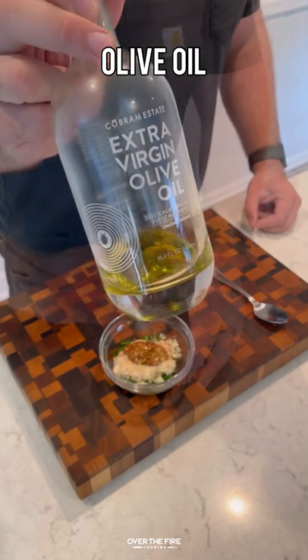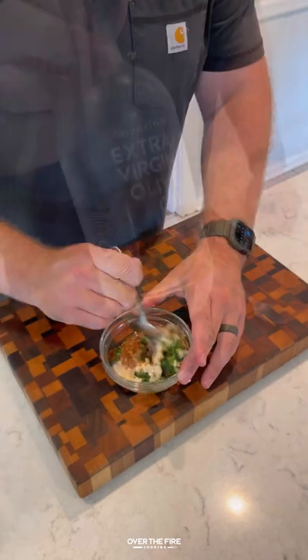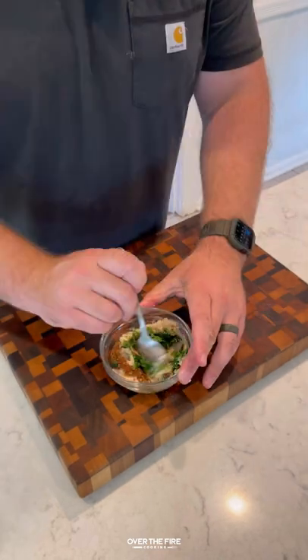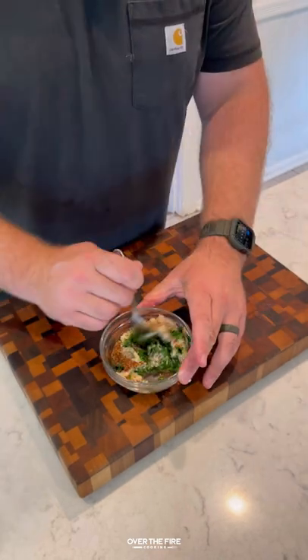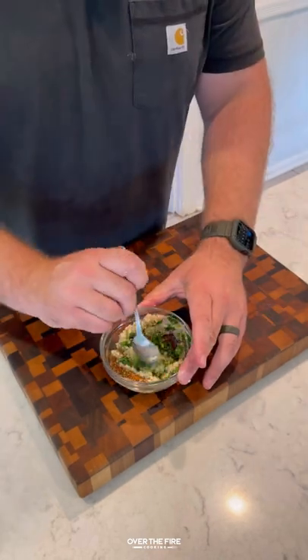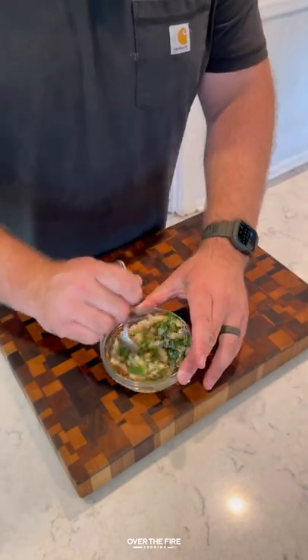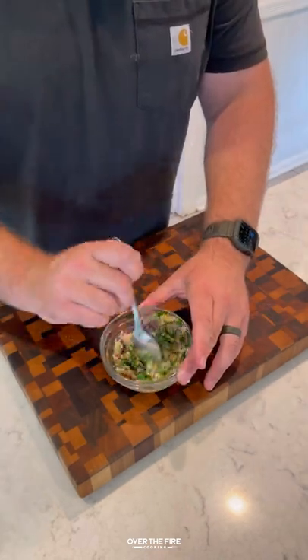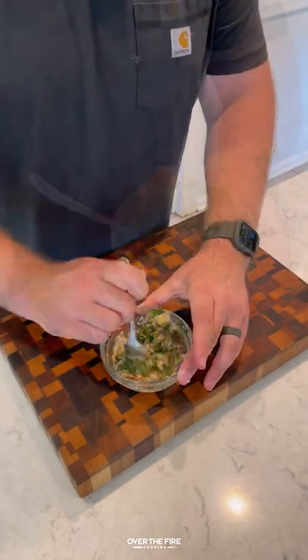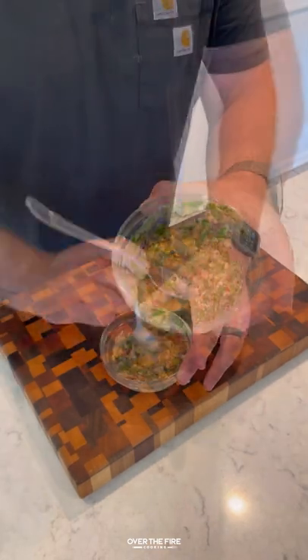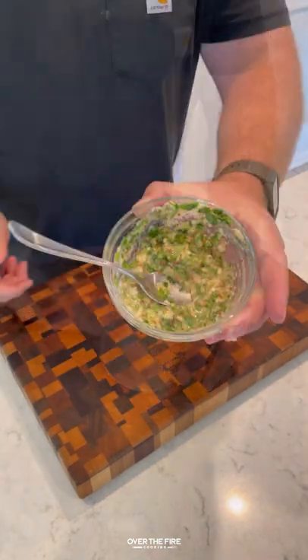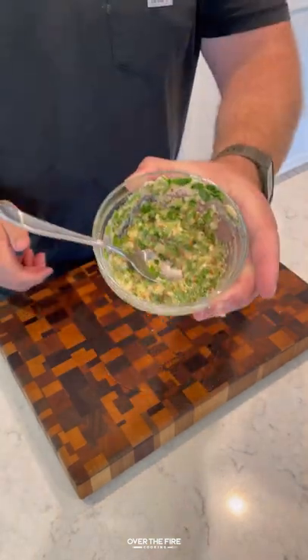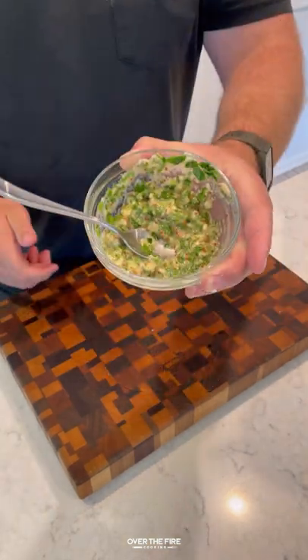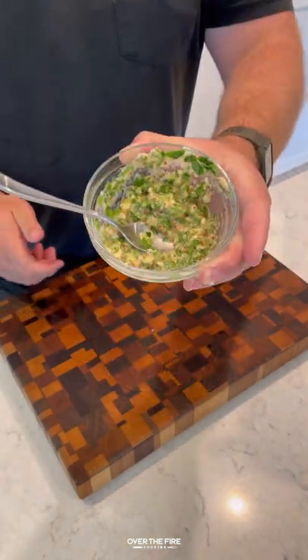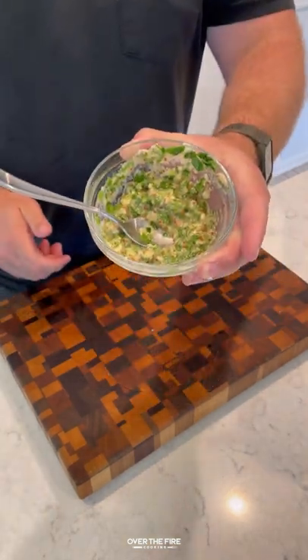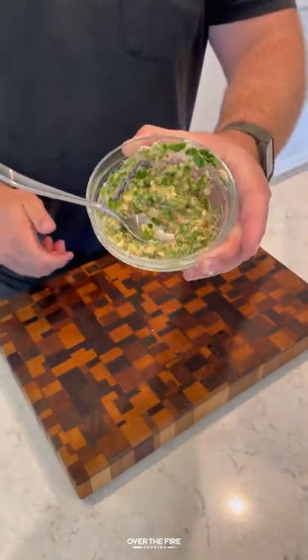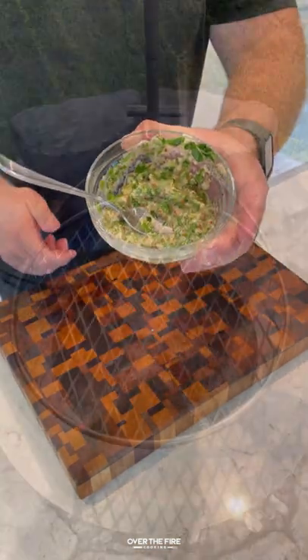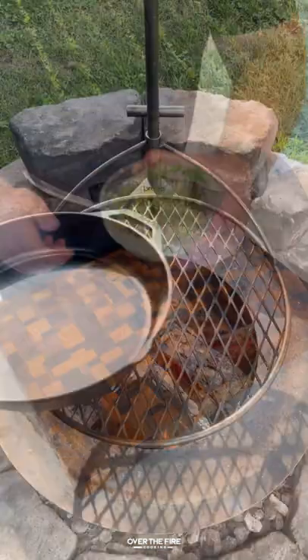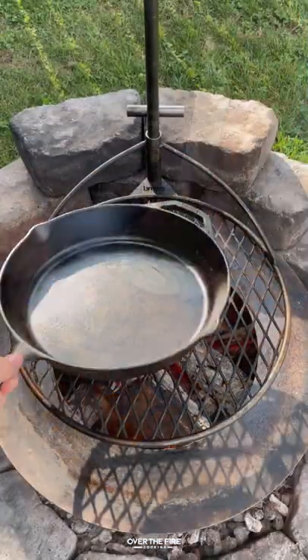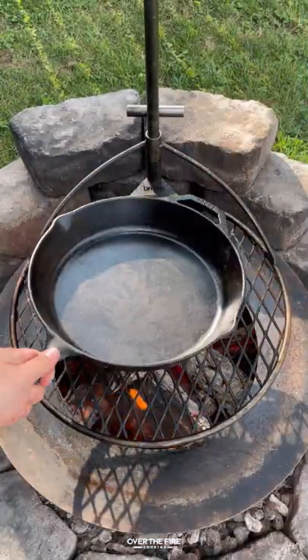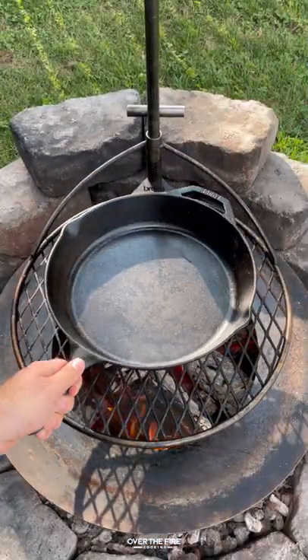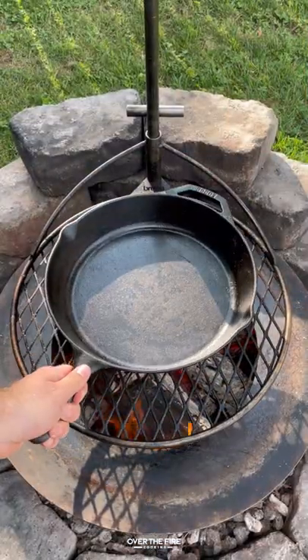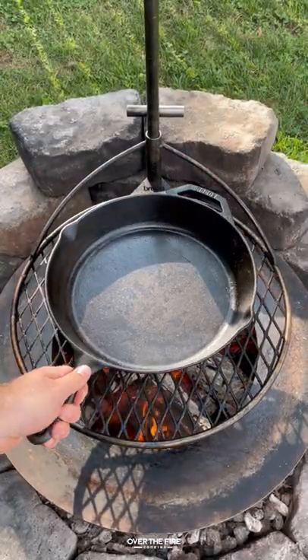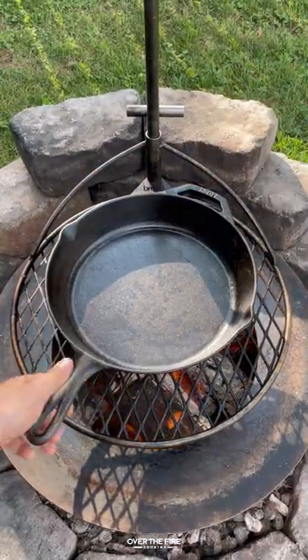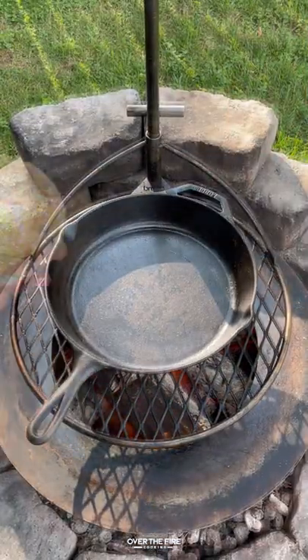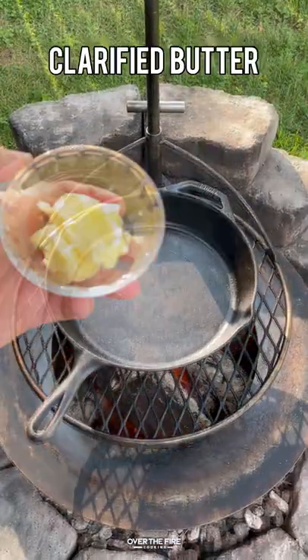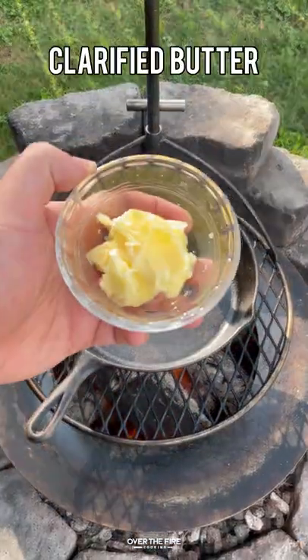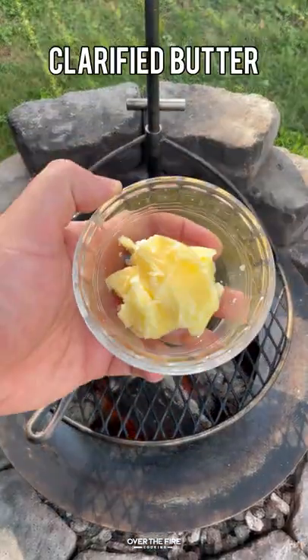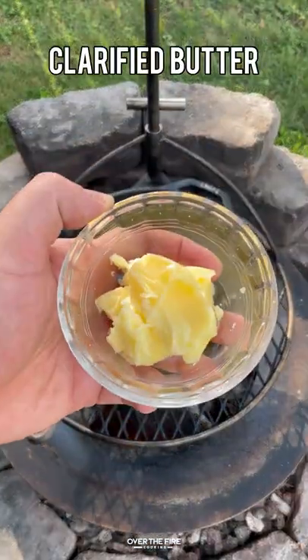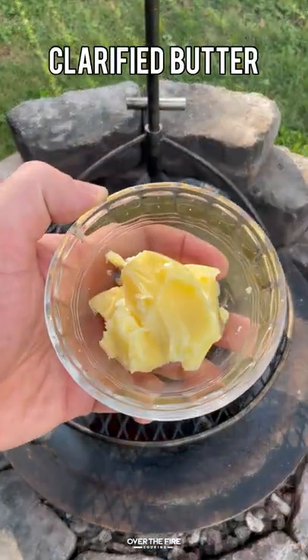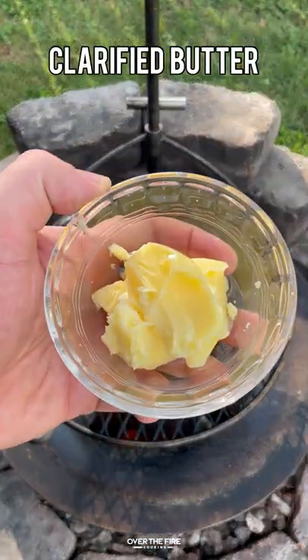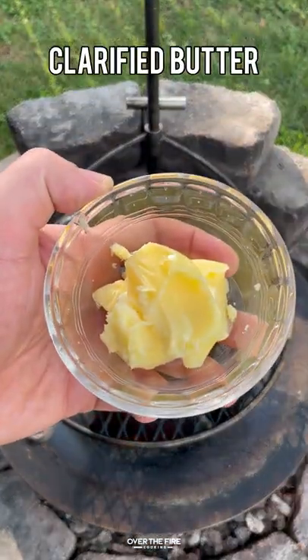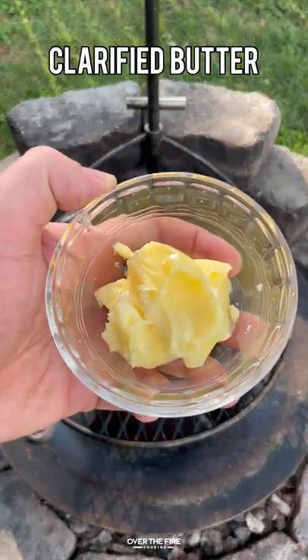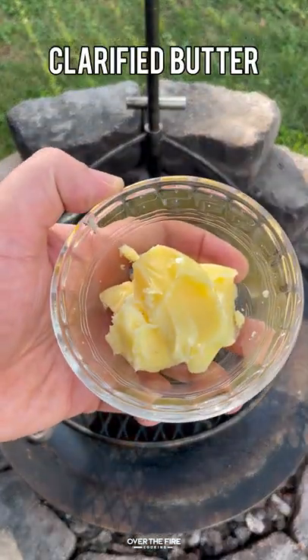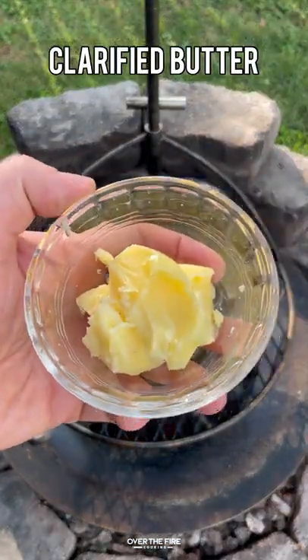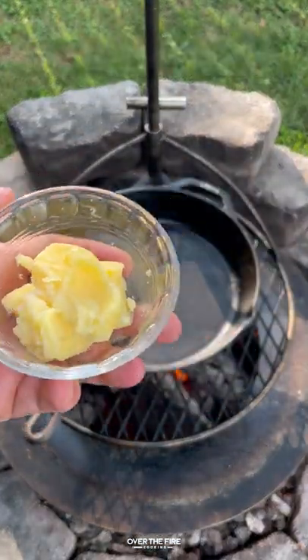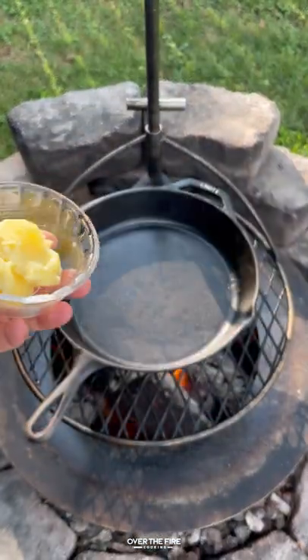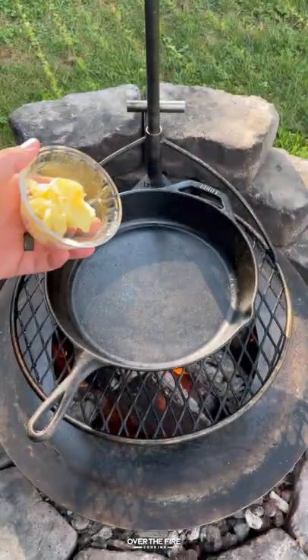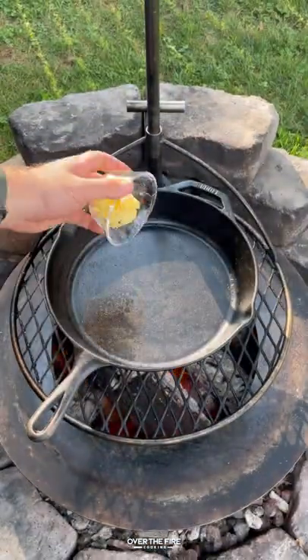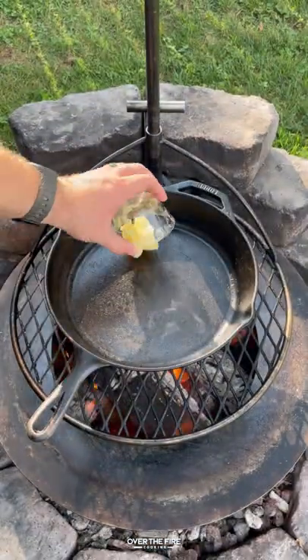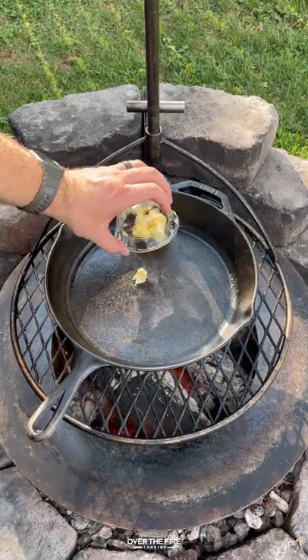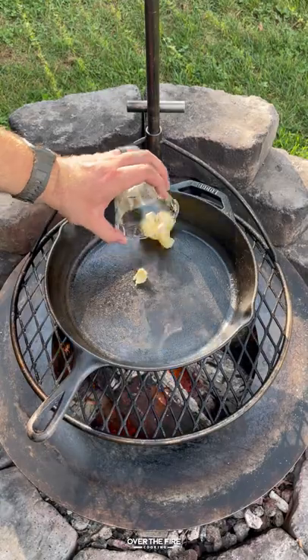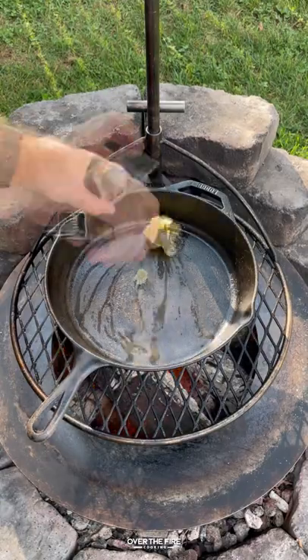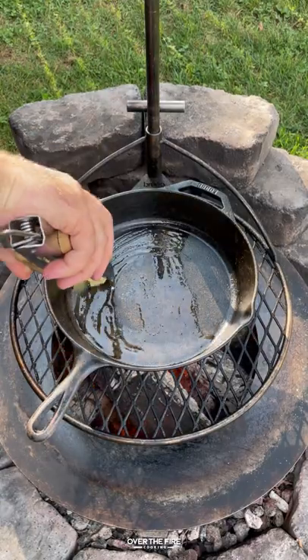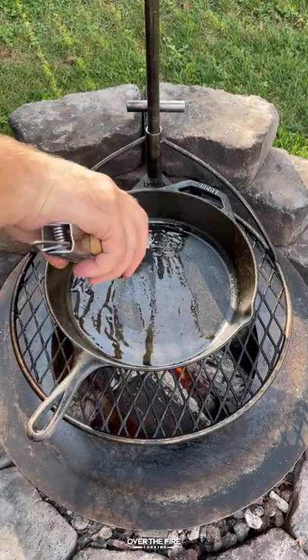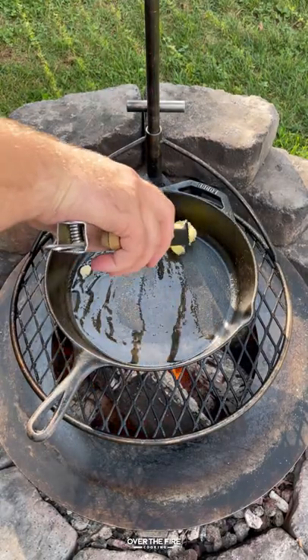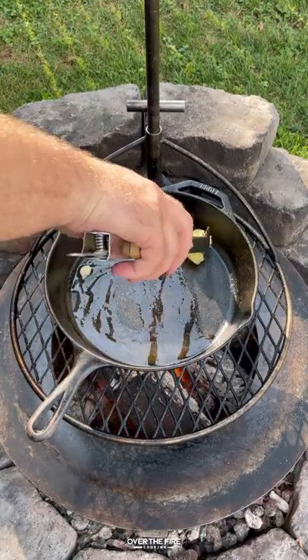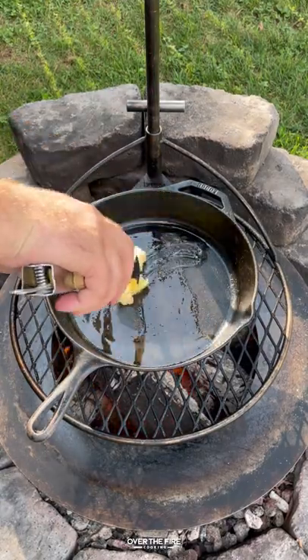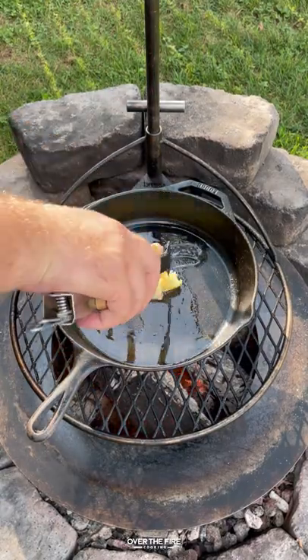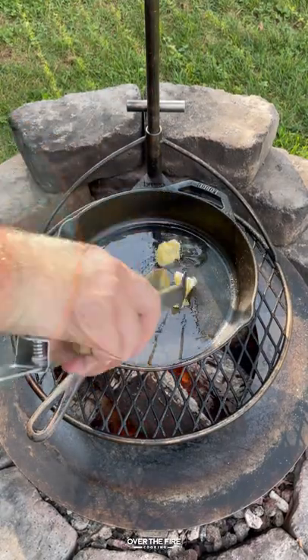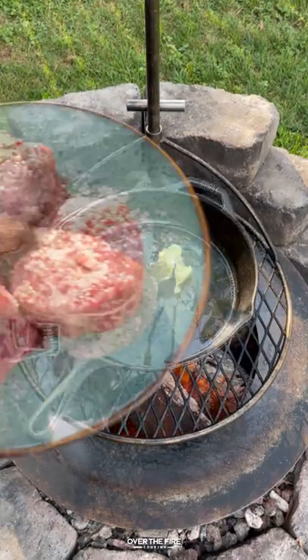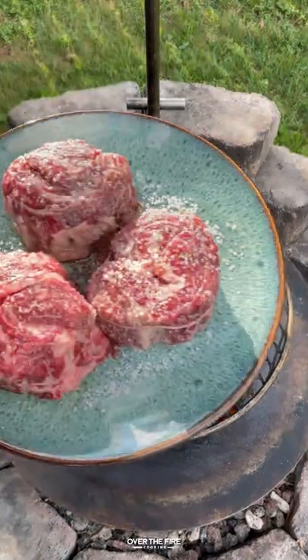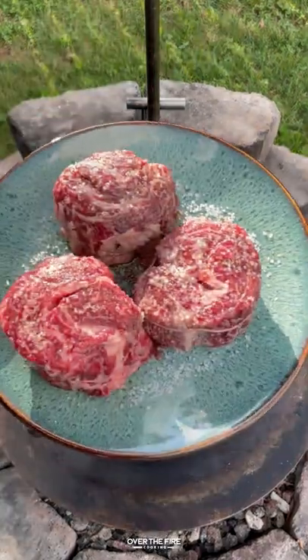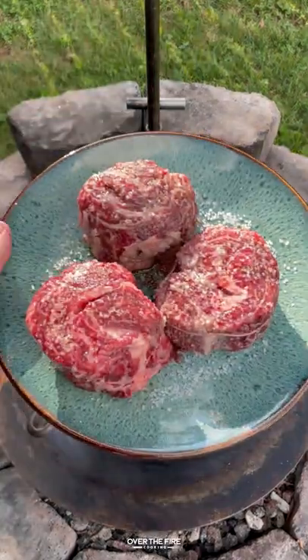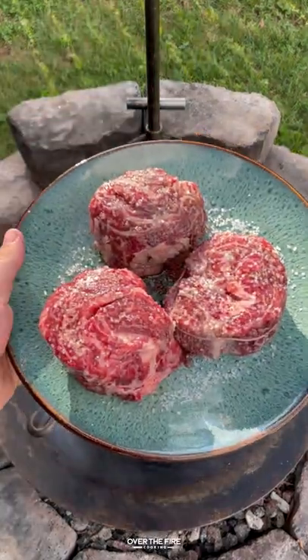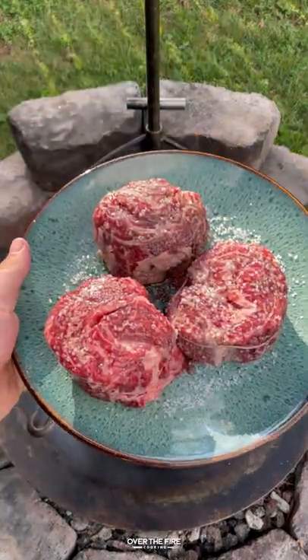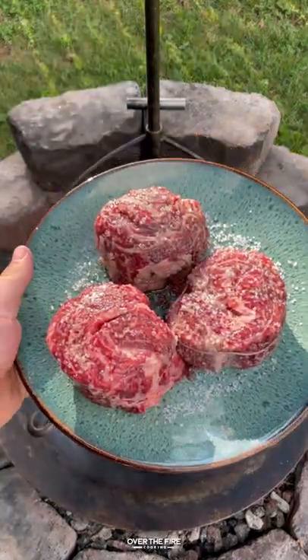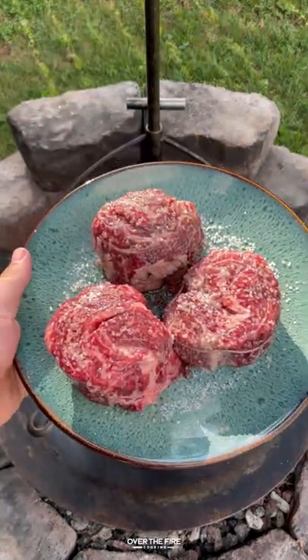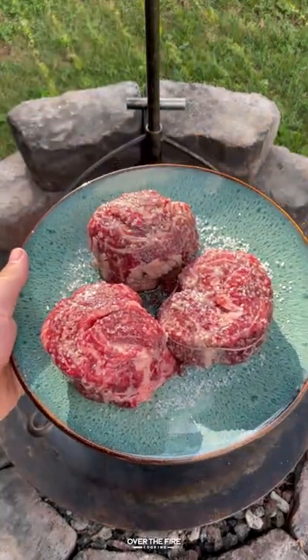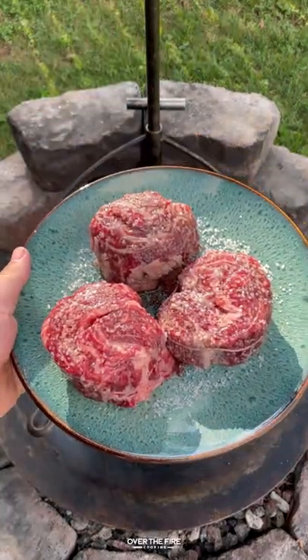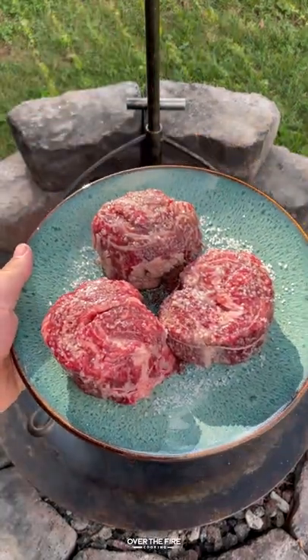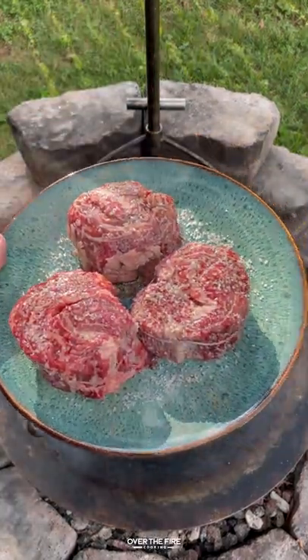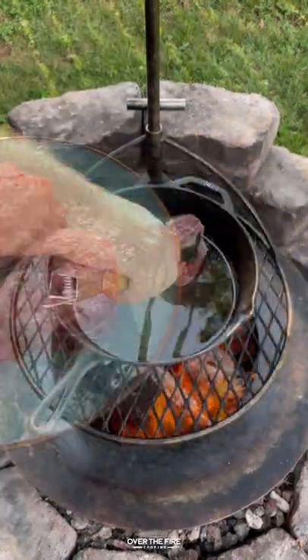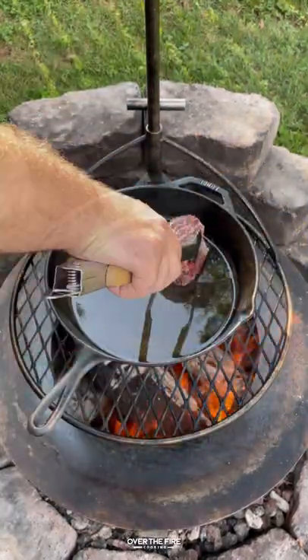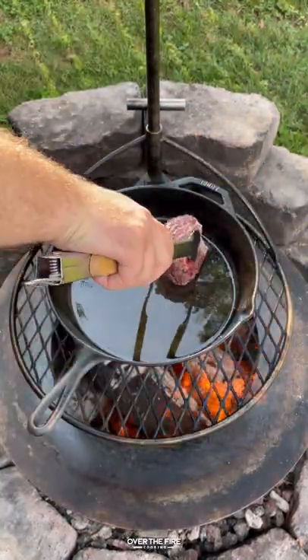You can find this whole recipe on my blog. Mix that all up, preheating a fire with a skillet. I'm going to add clarified butter on there.